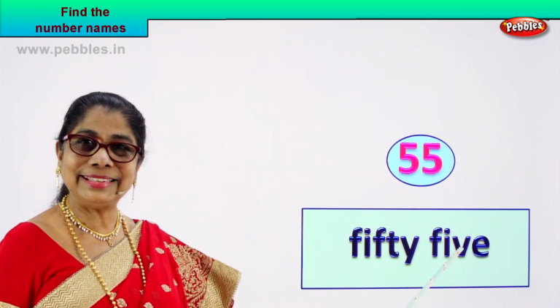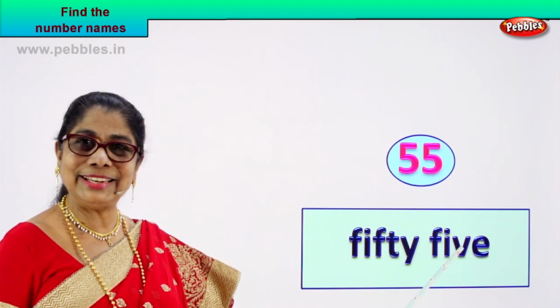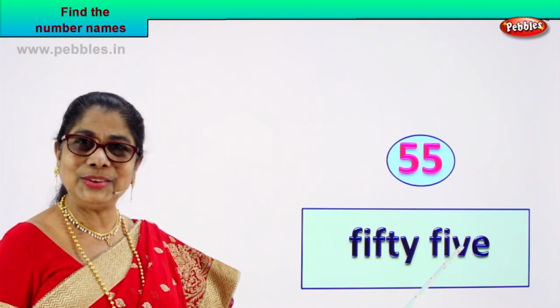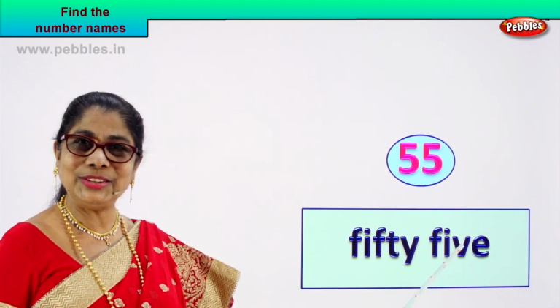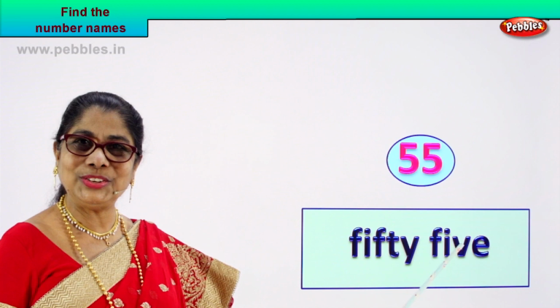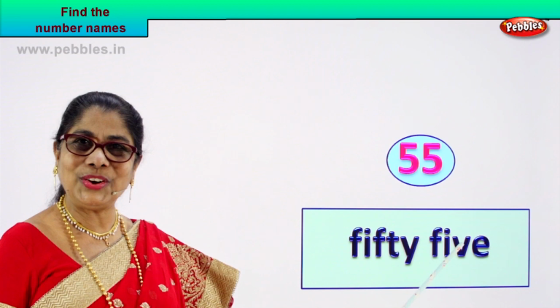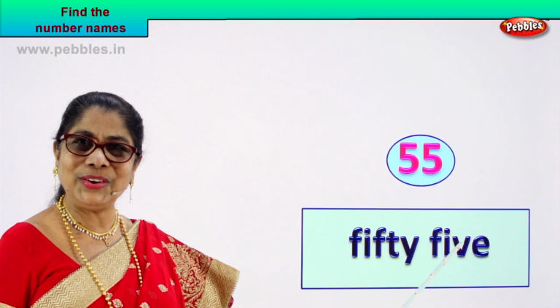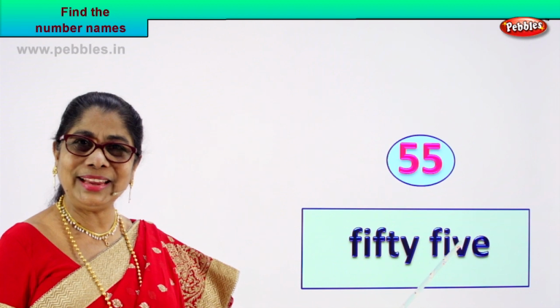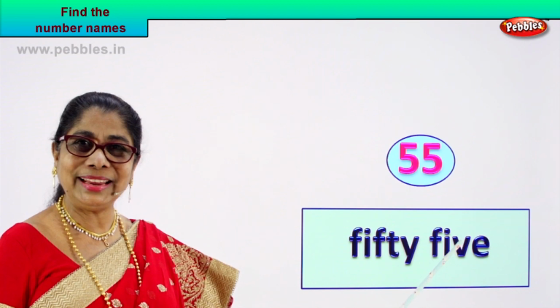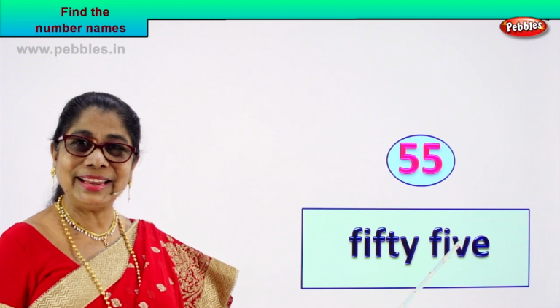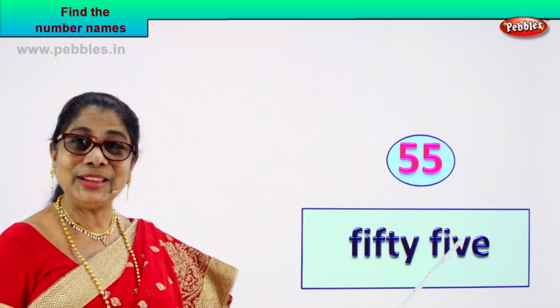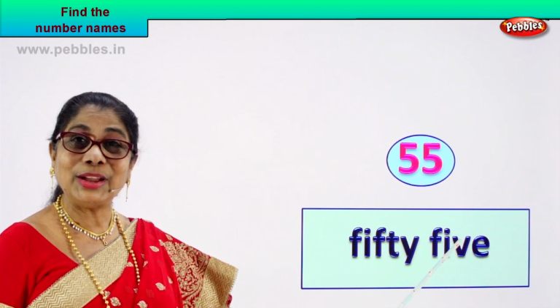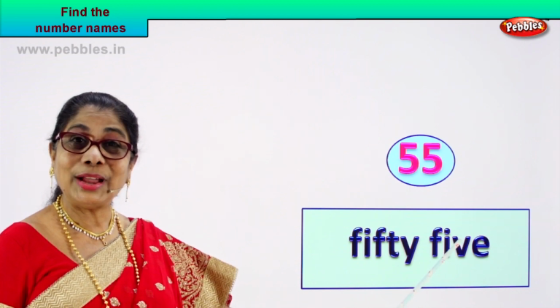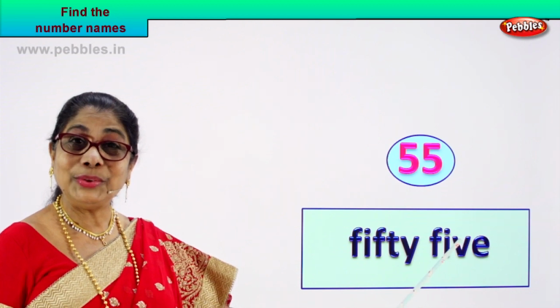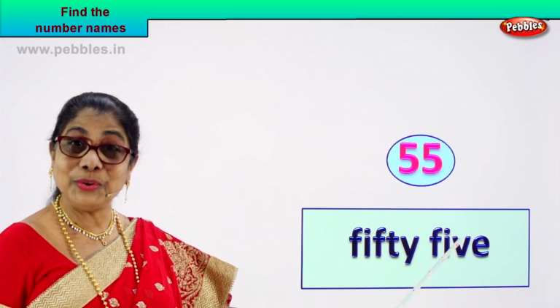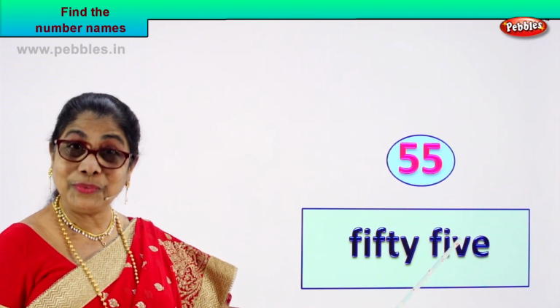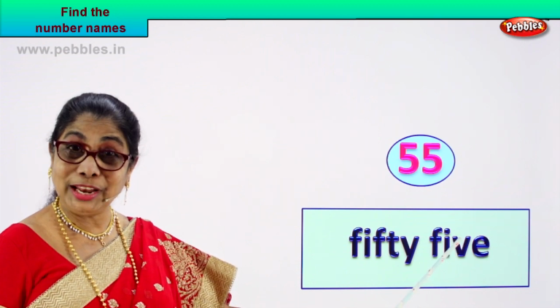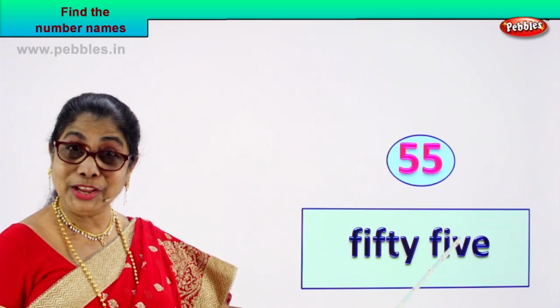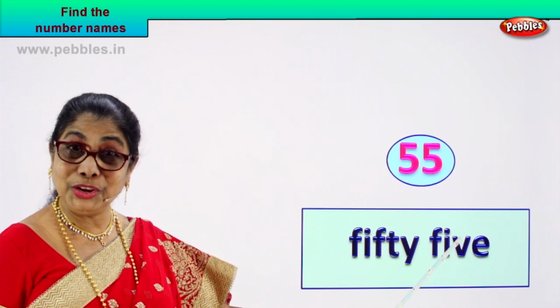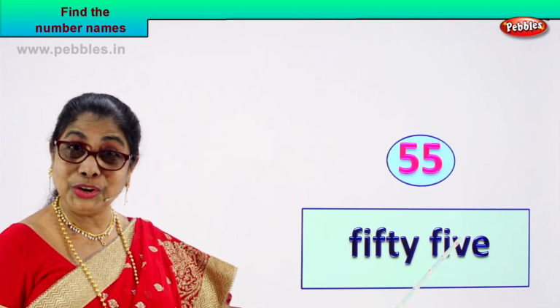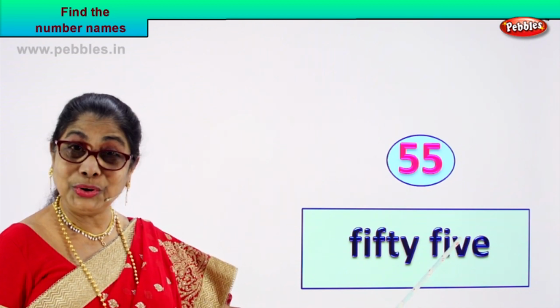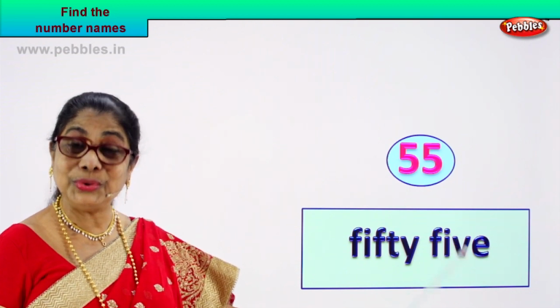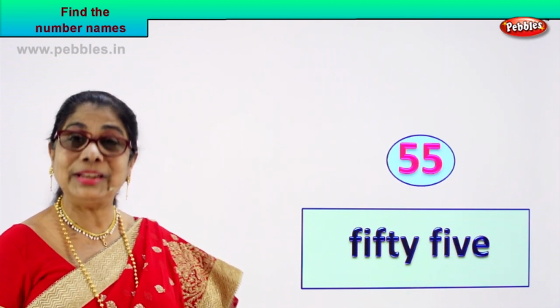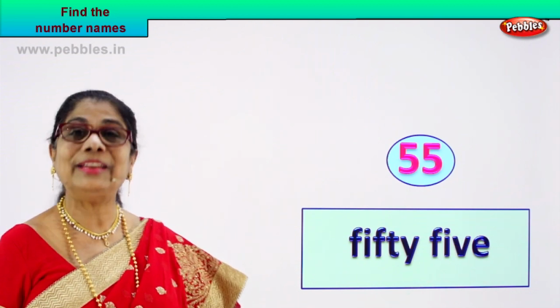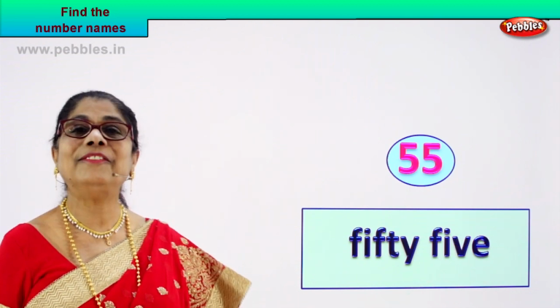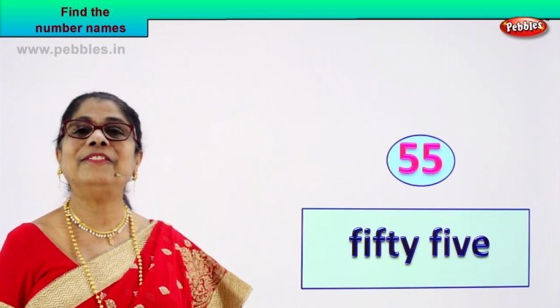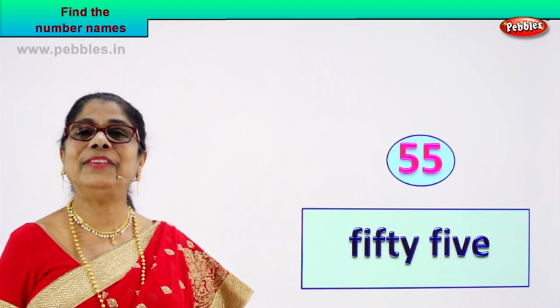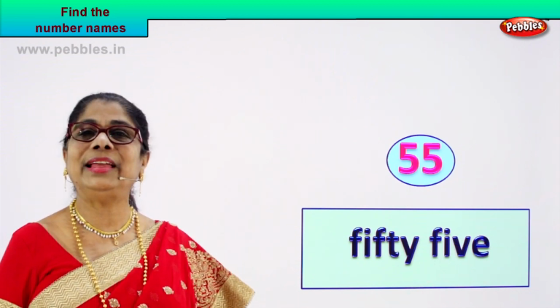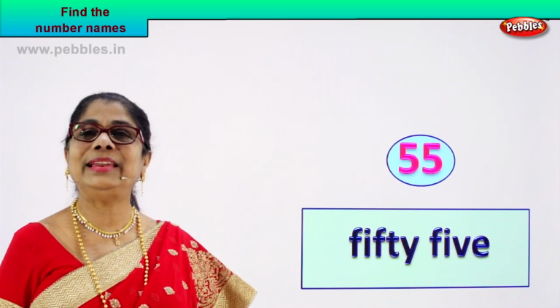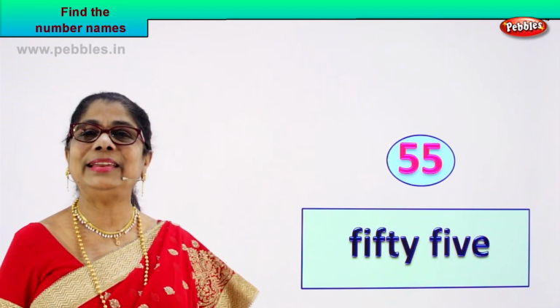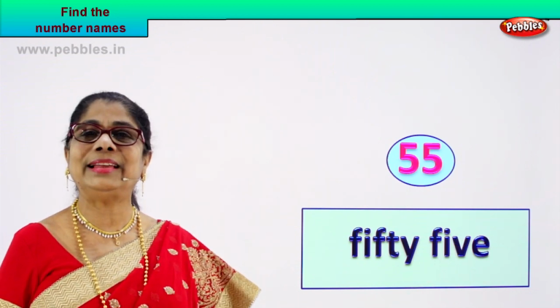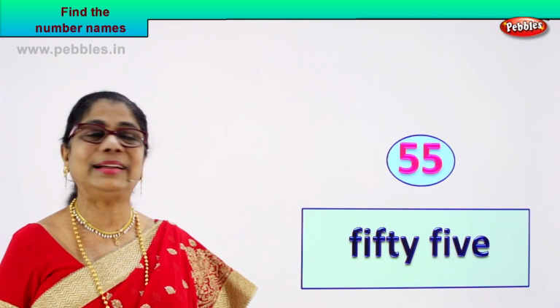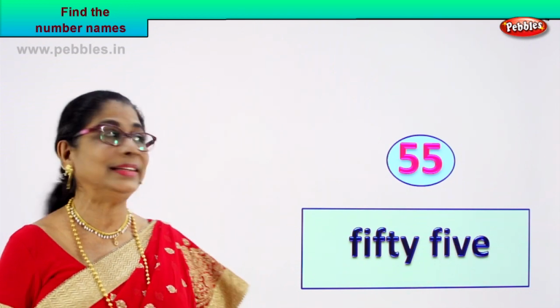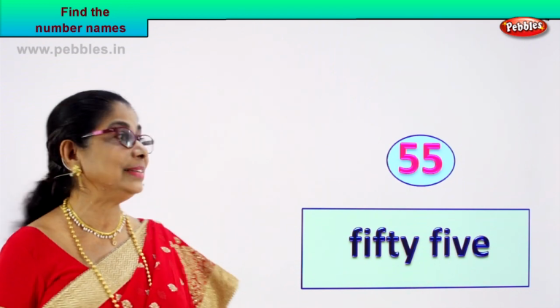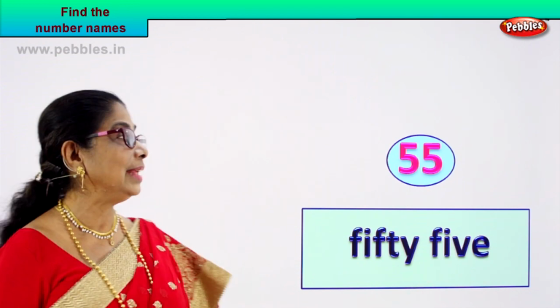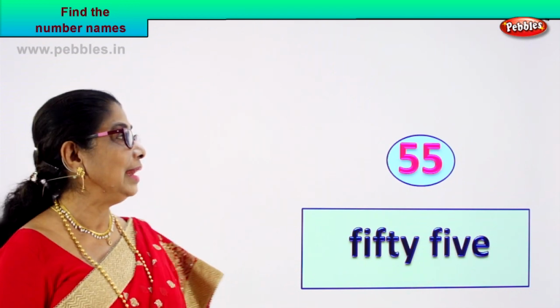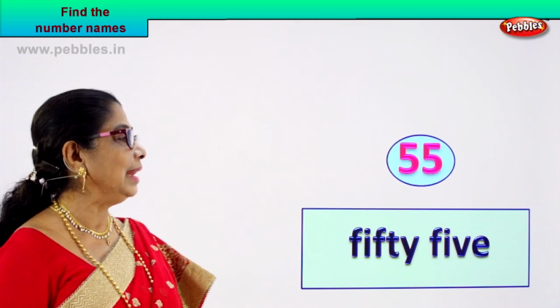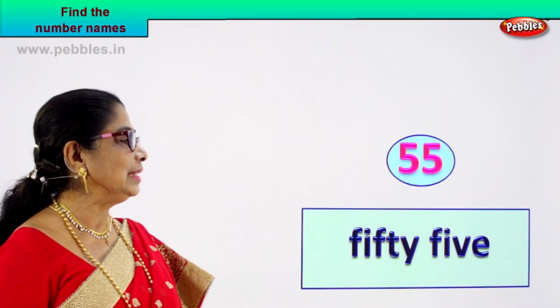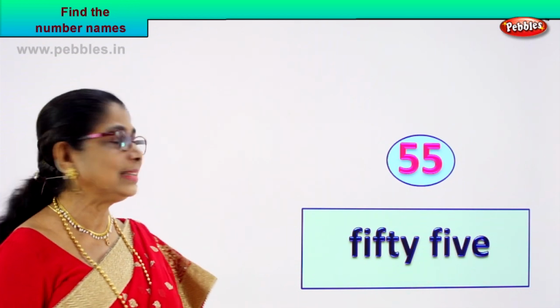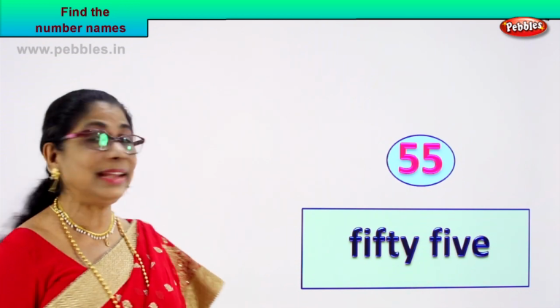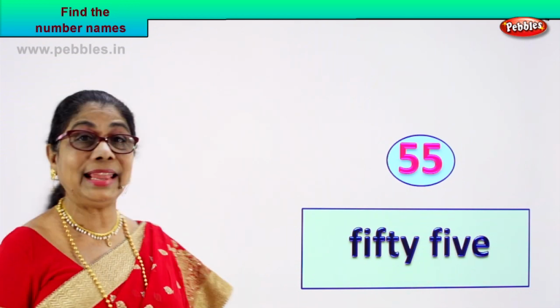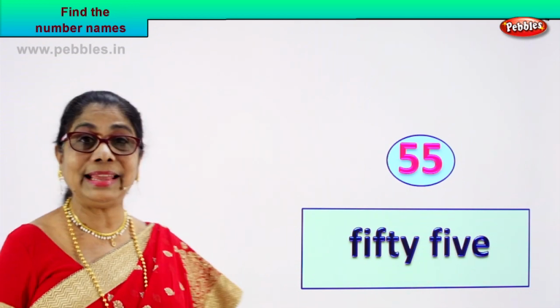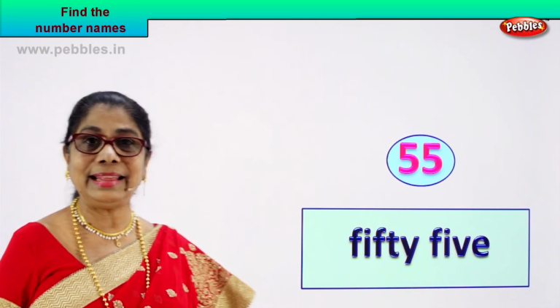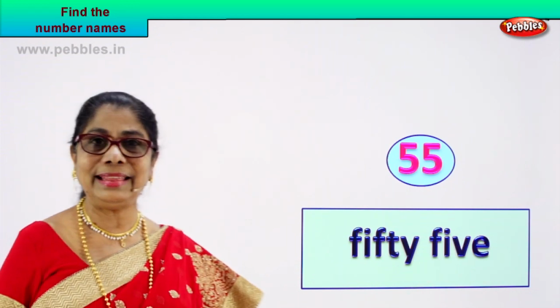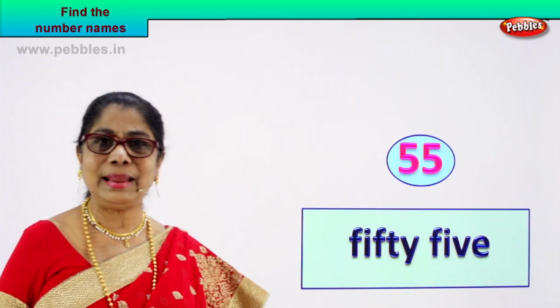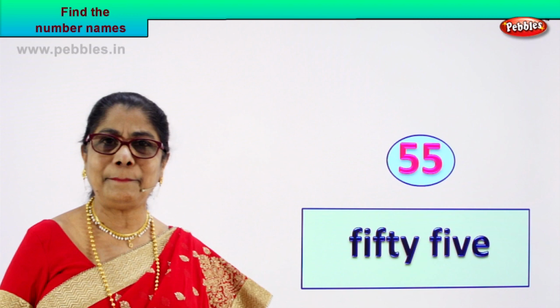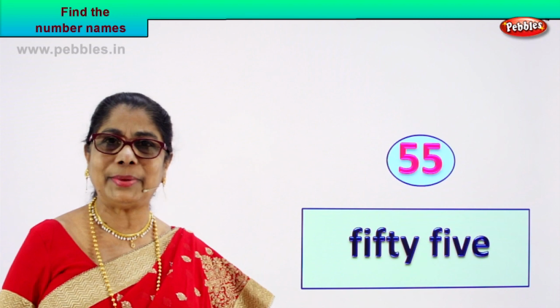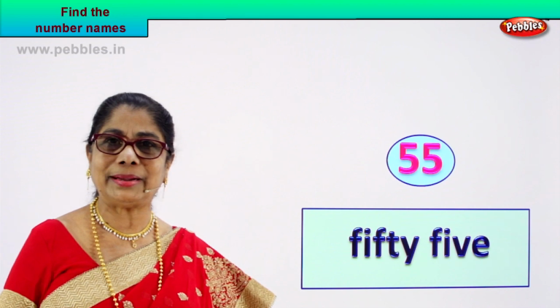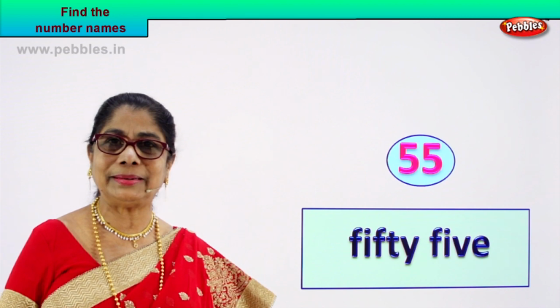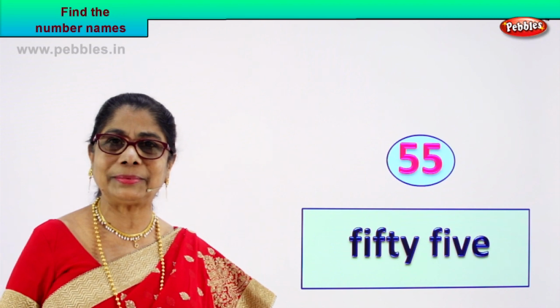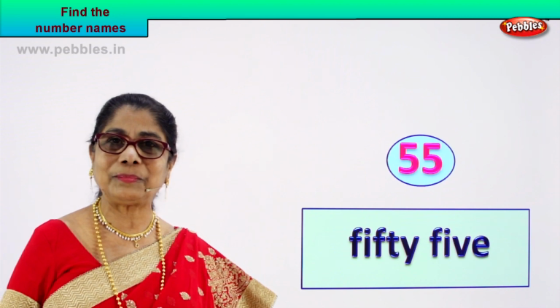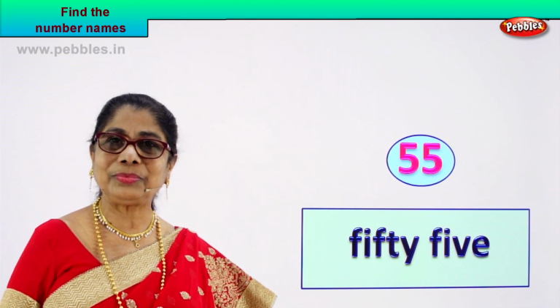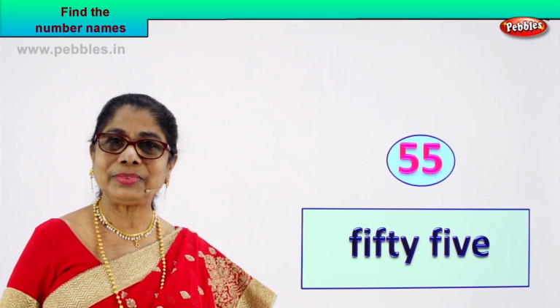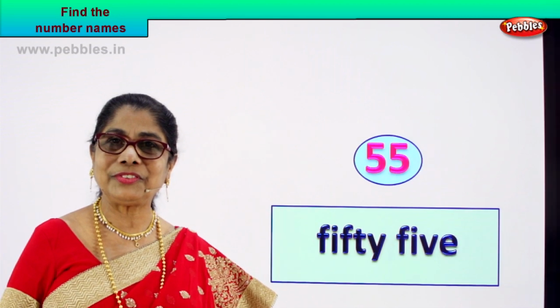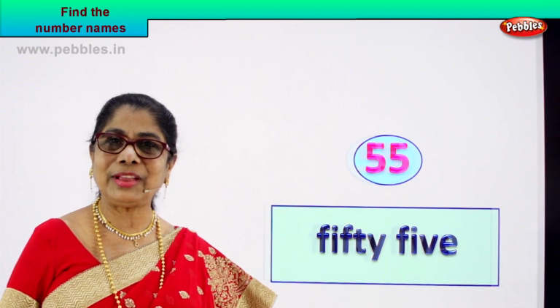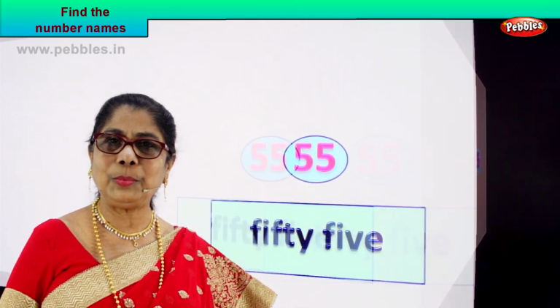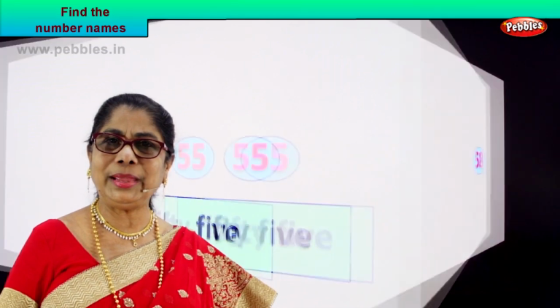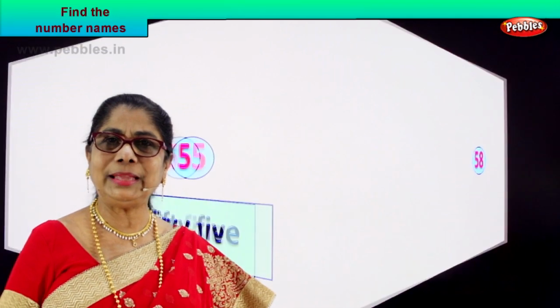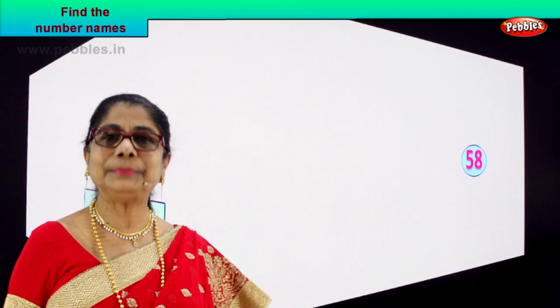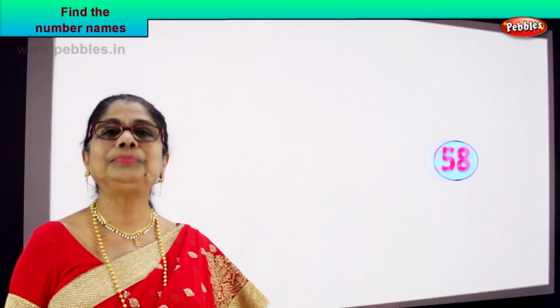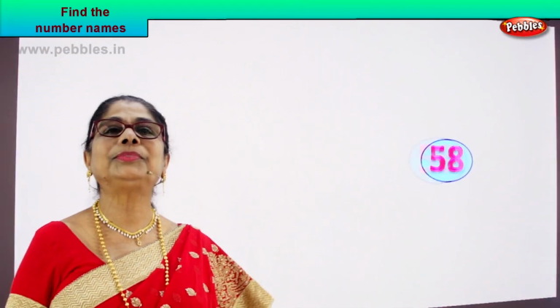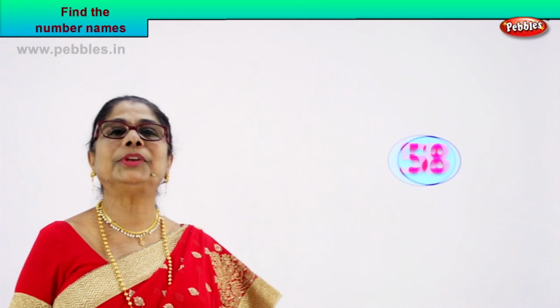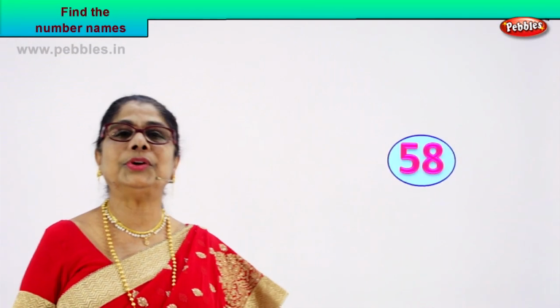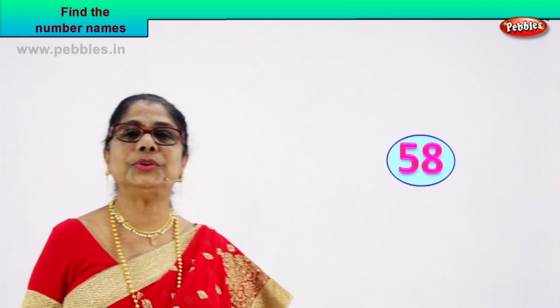Did you enjoy? You're feeling good. Very nice. Shall we take another number?